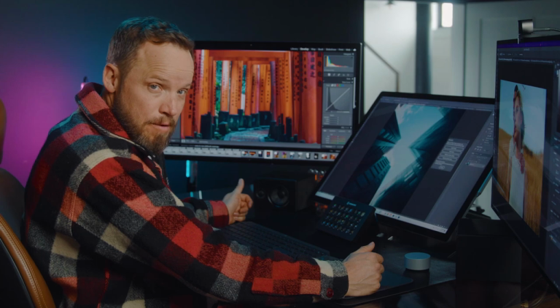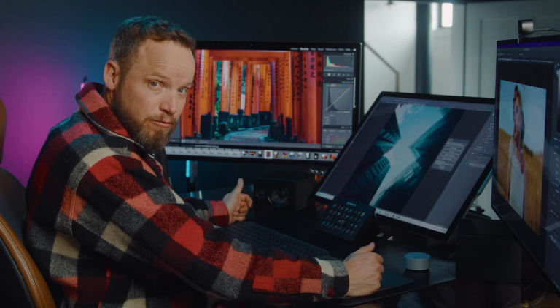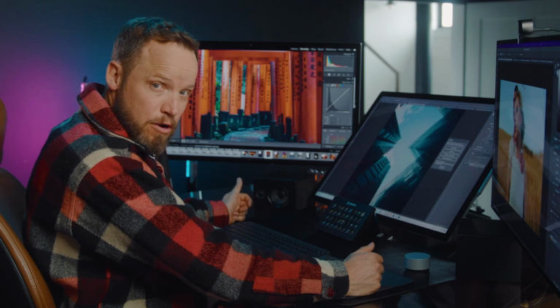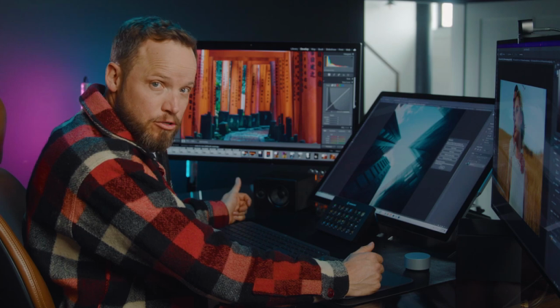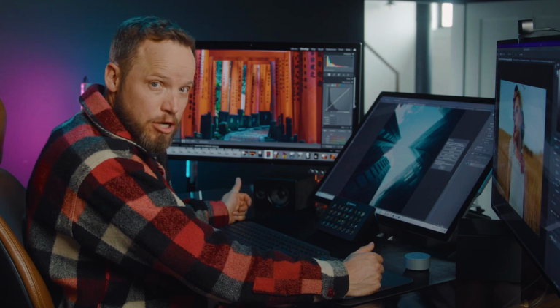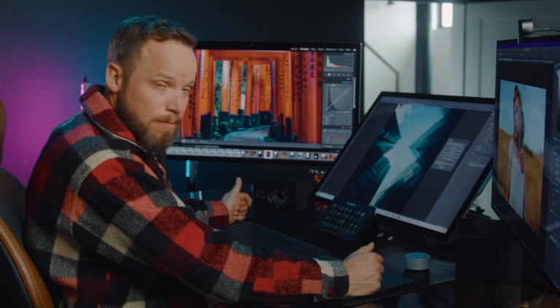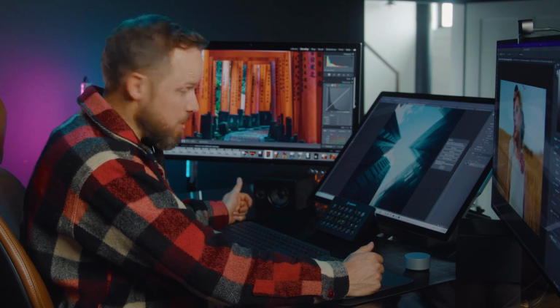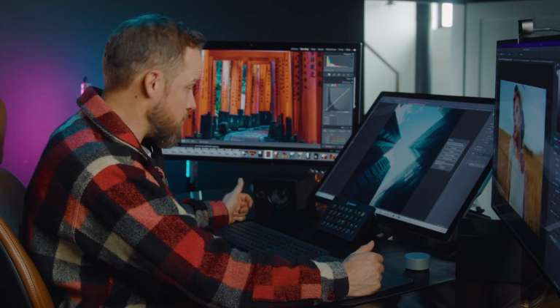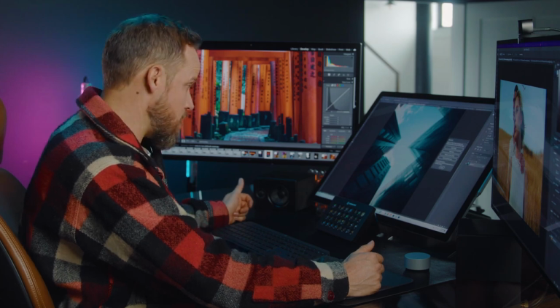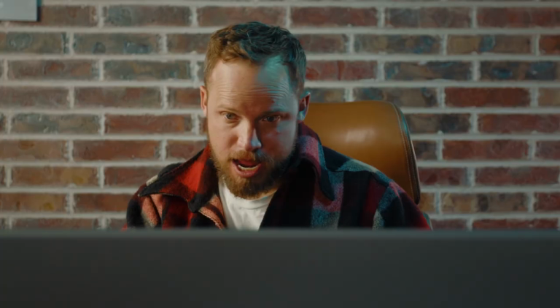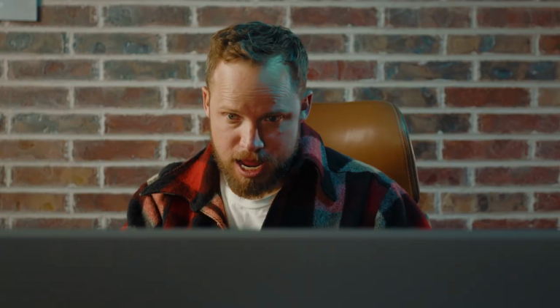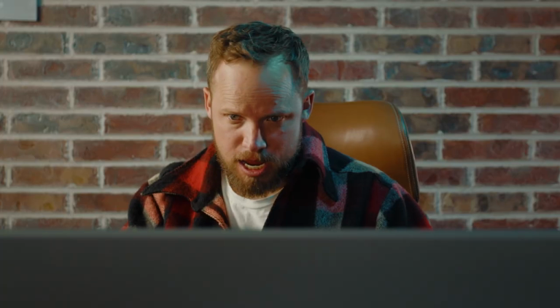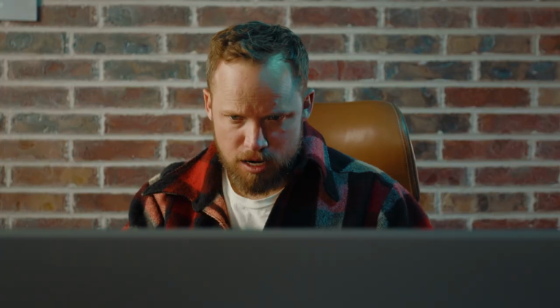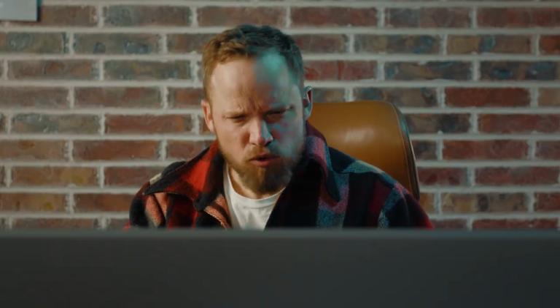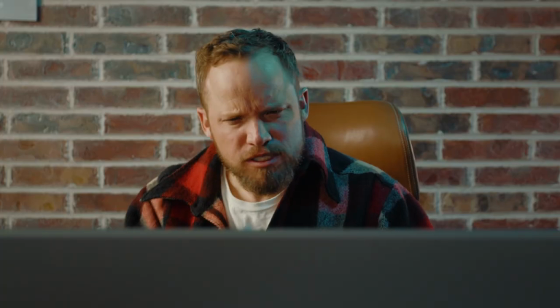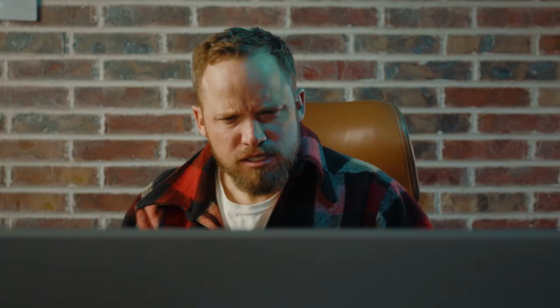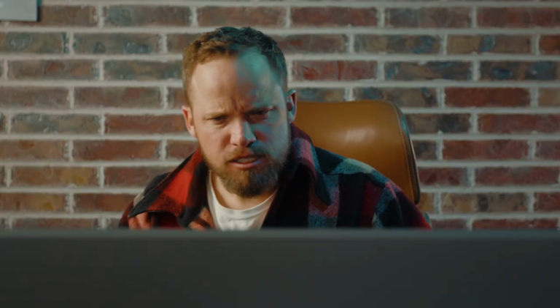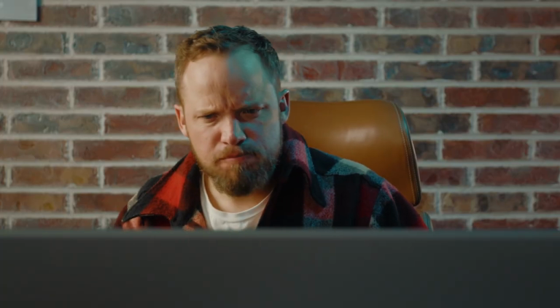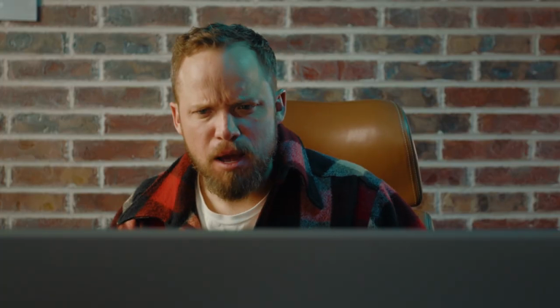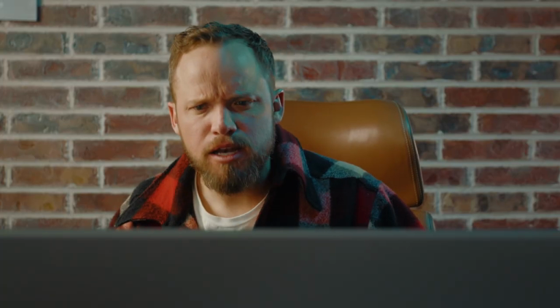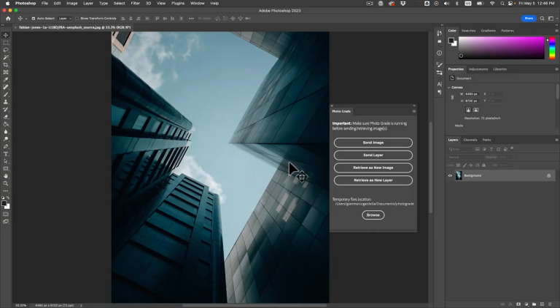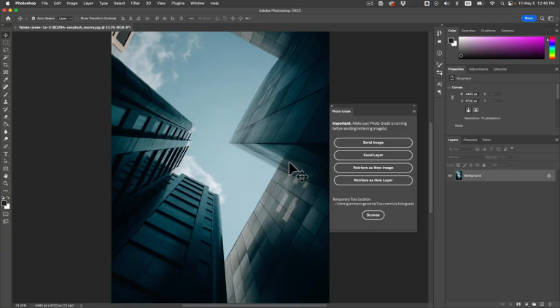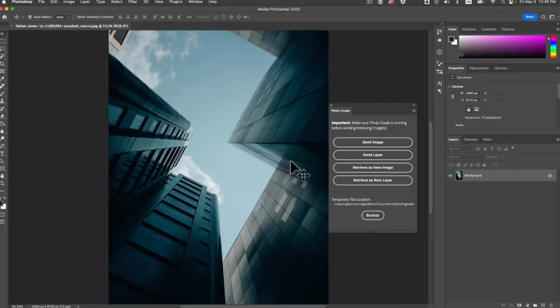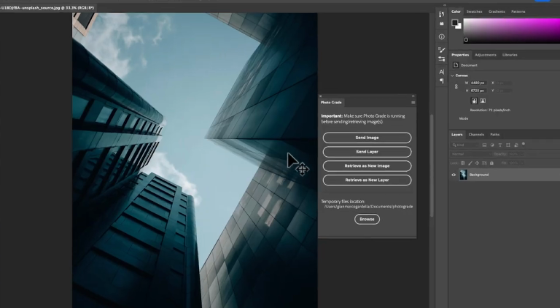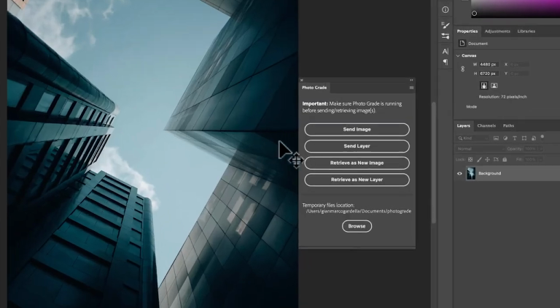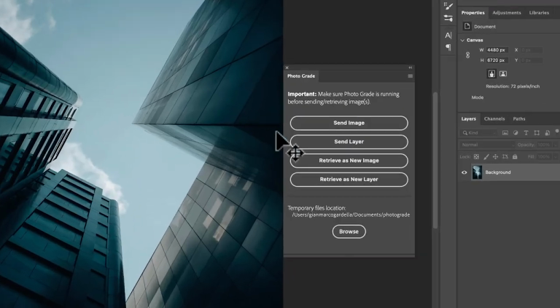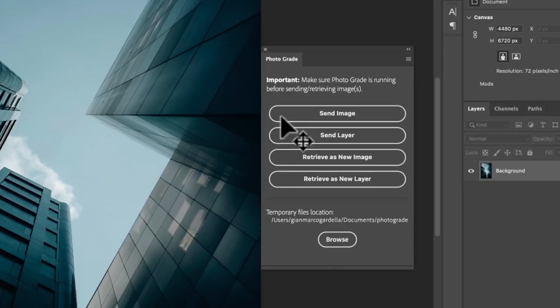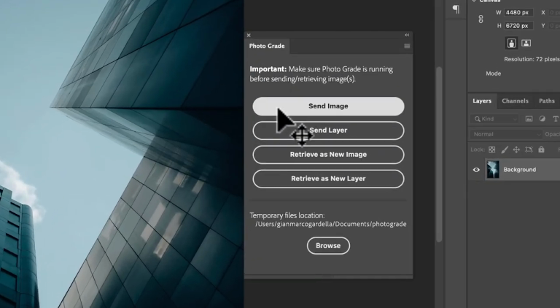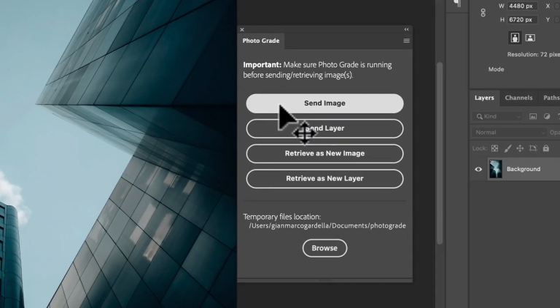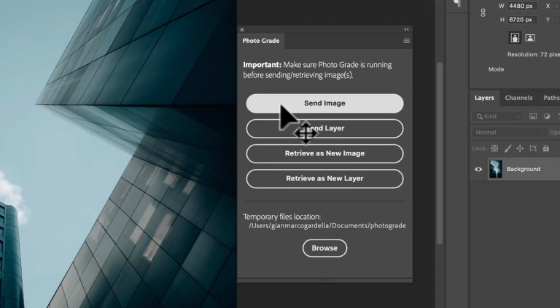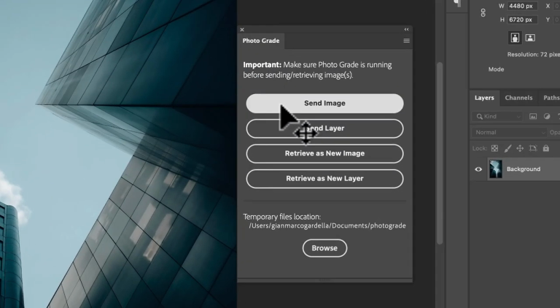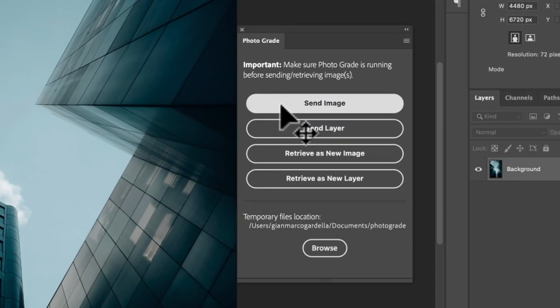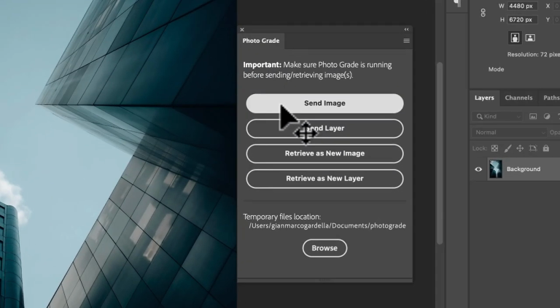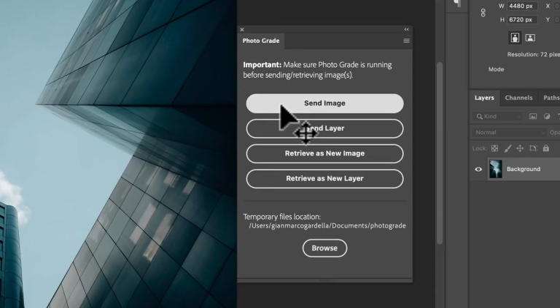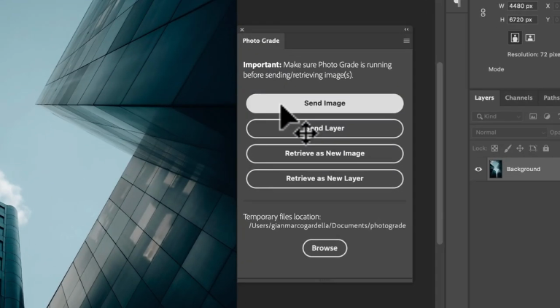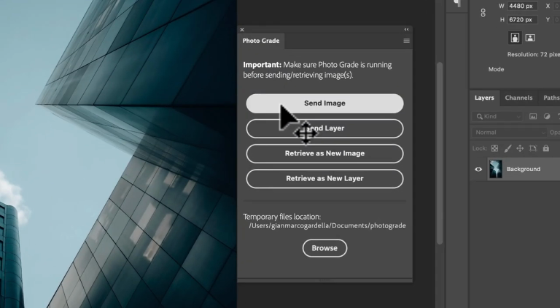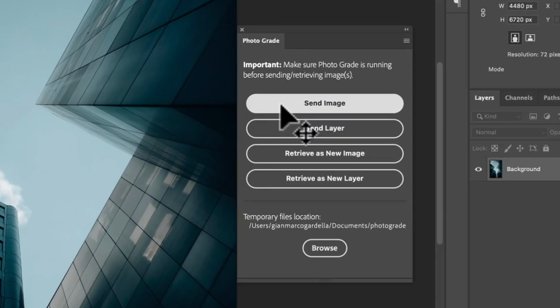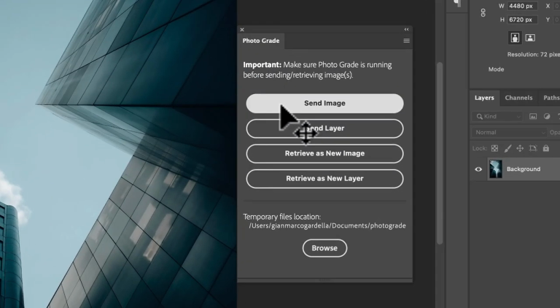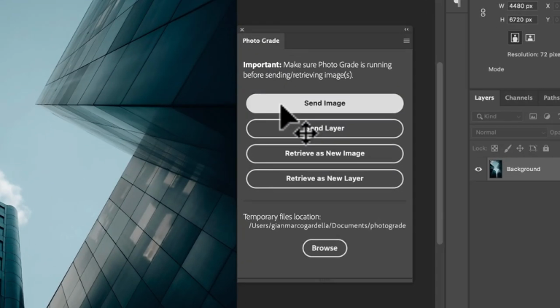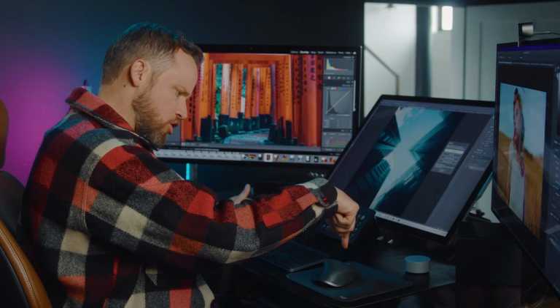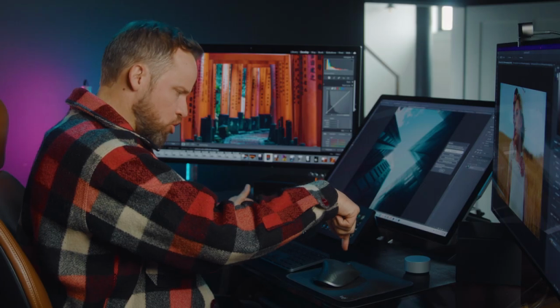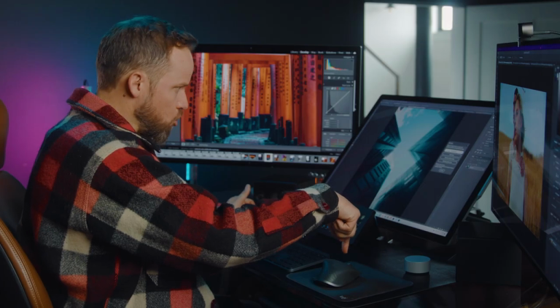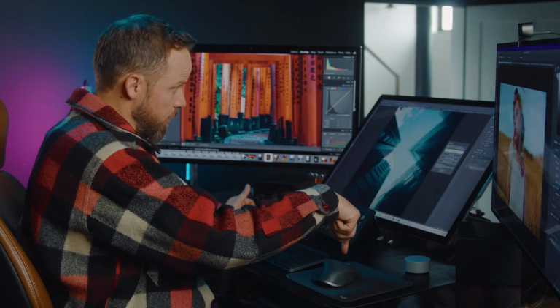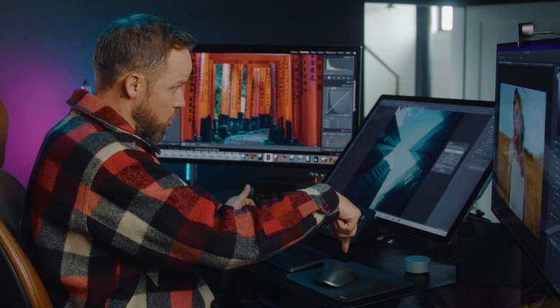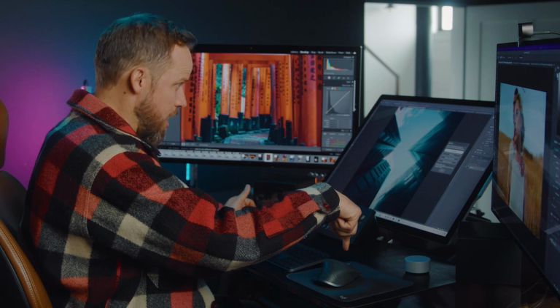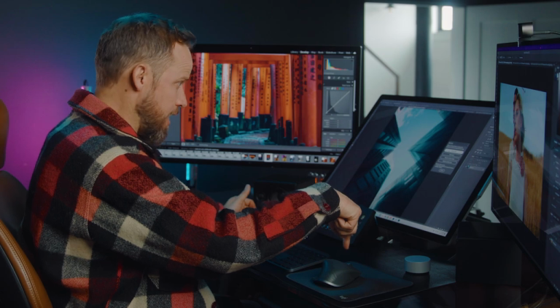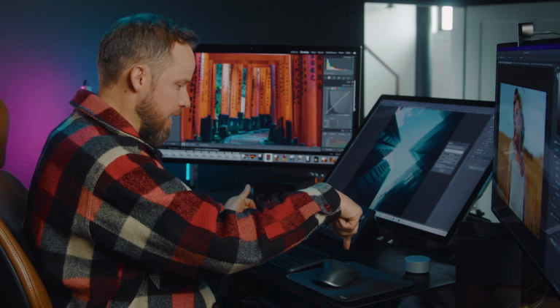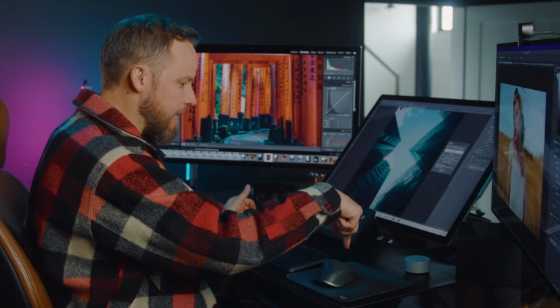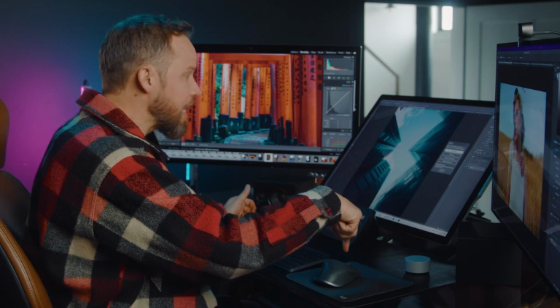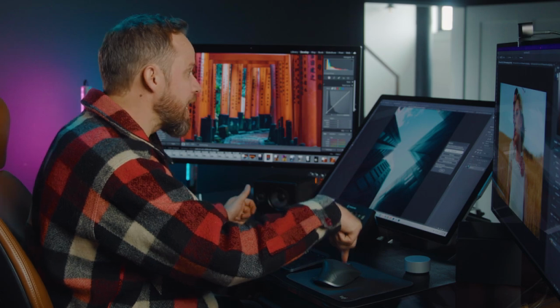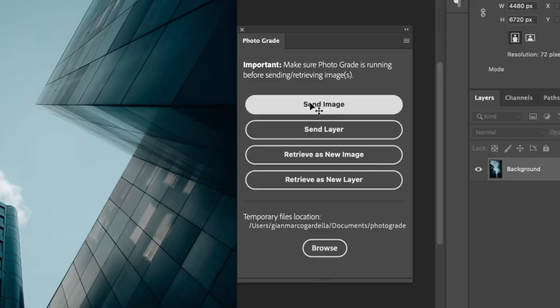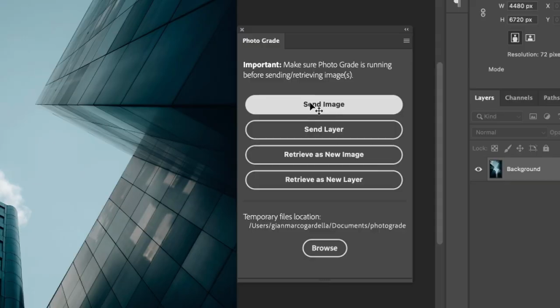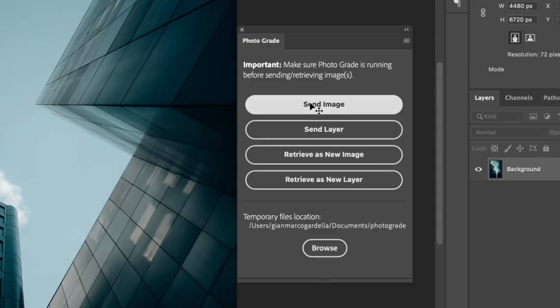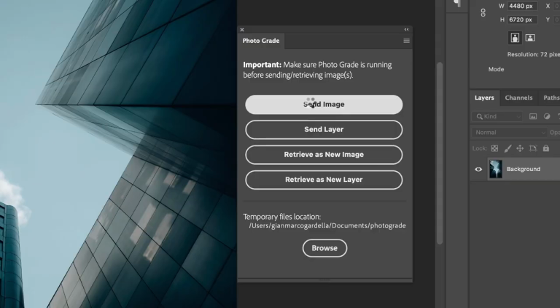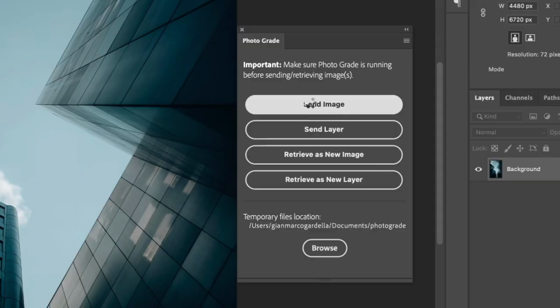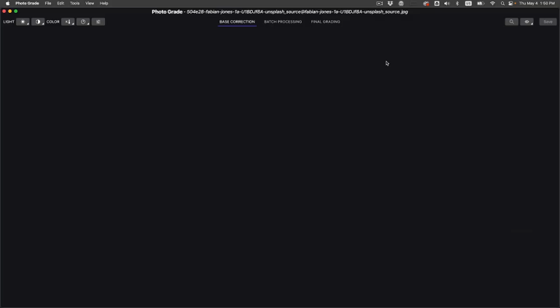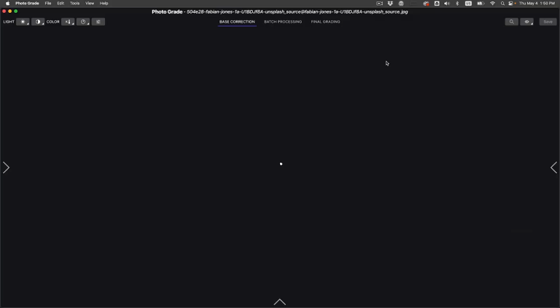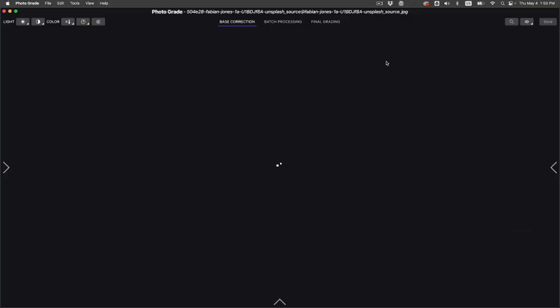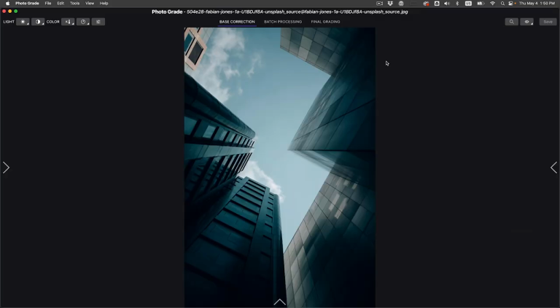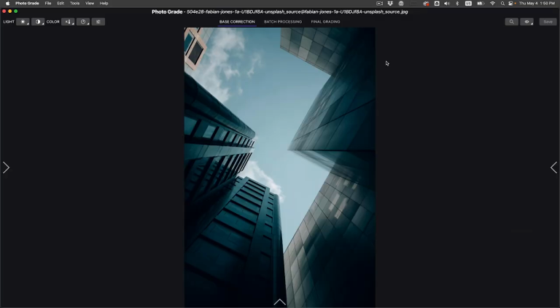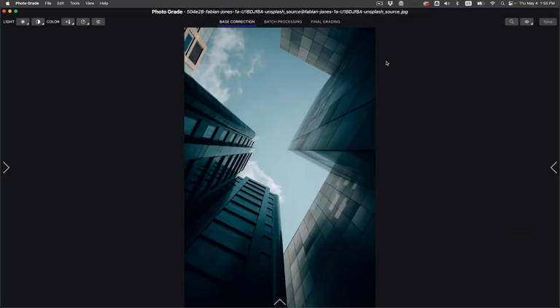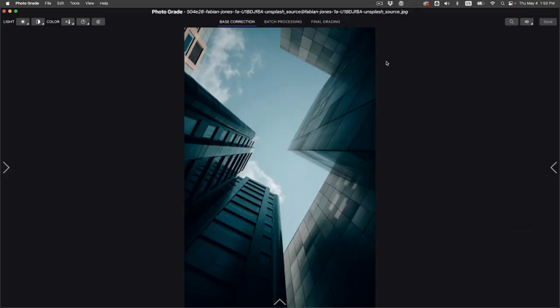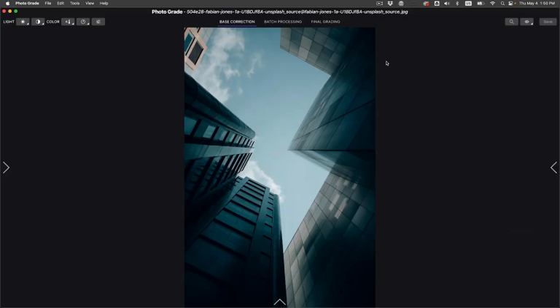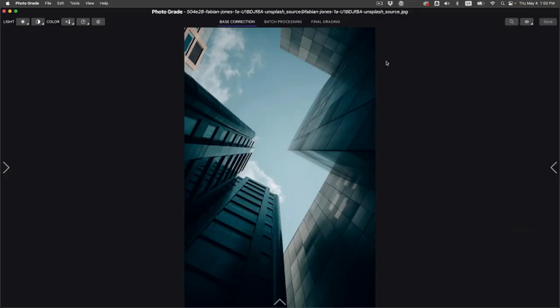I'm in Photoshop here, and what's this button doing here? Send image. I'm just going to go ahead and click that button. Bam!